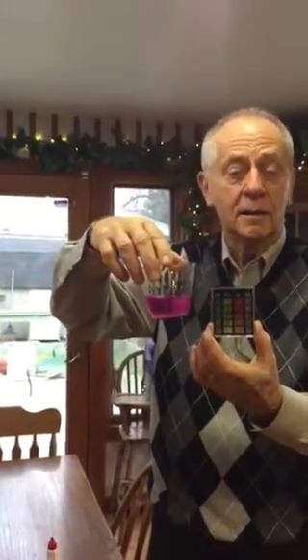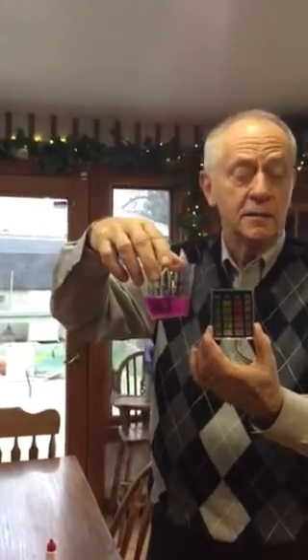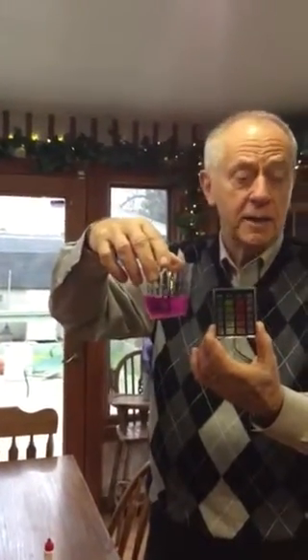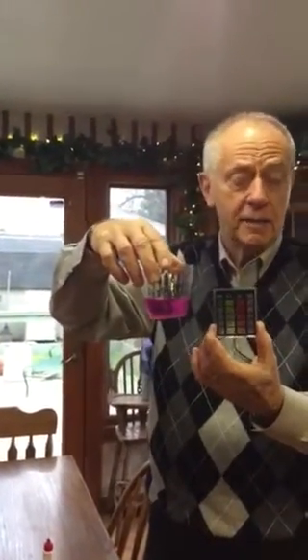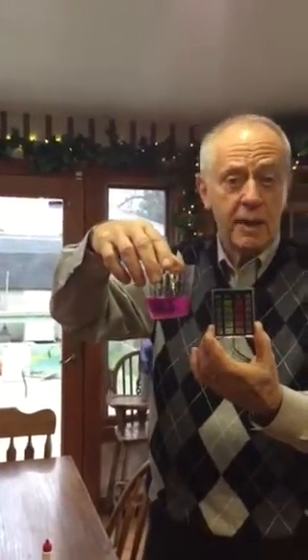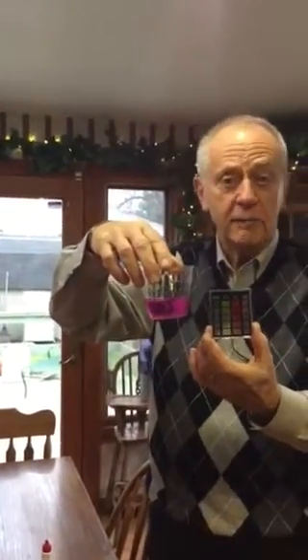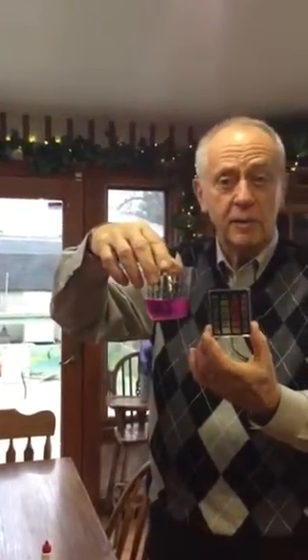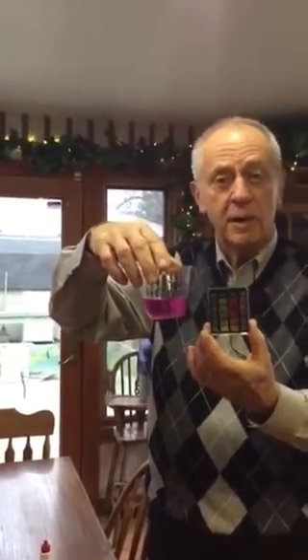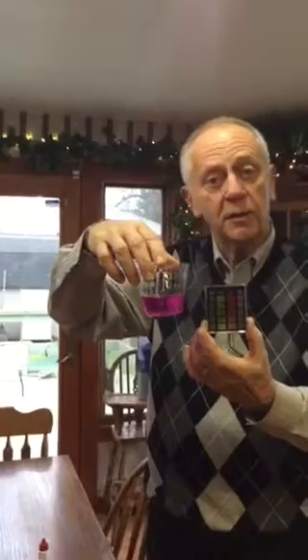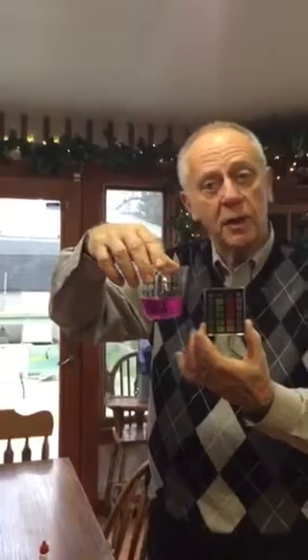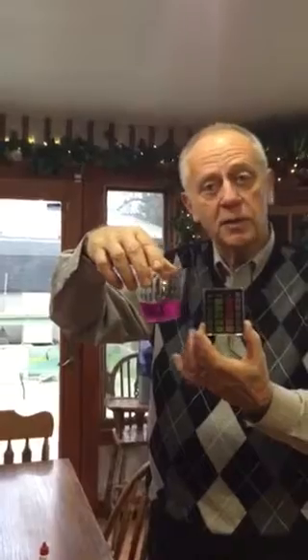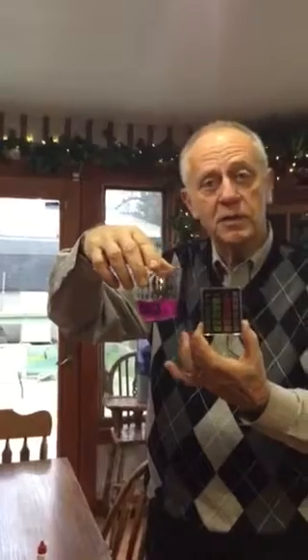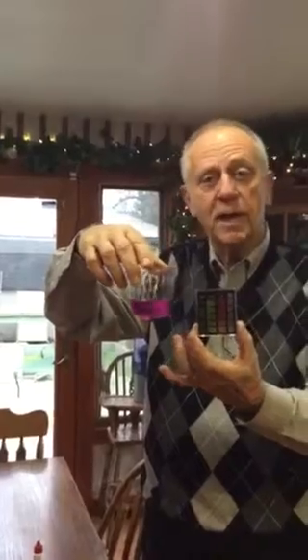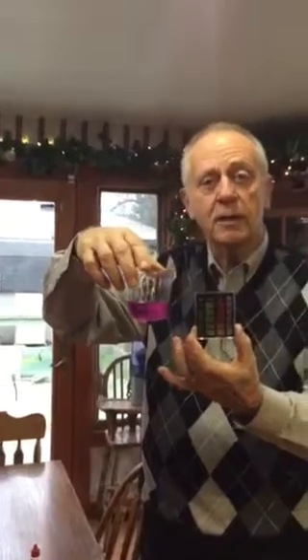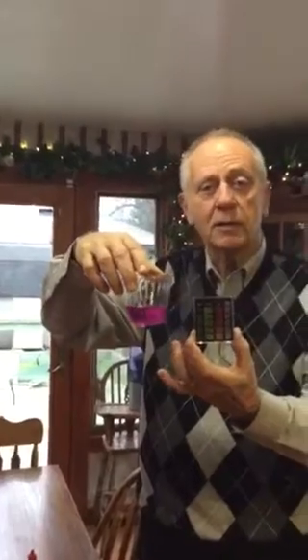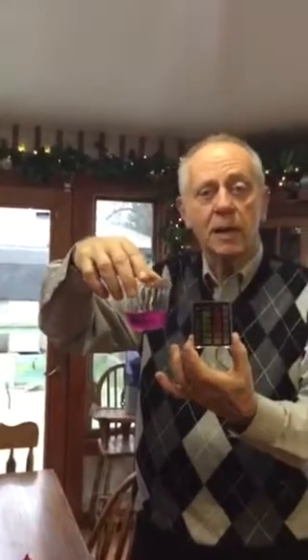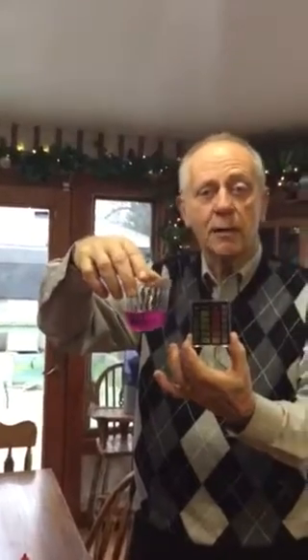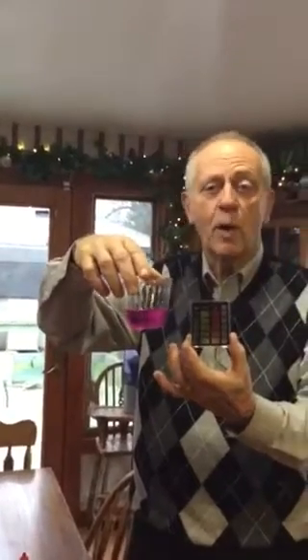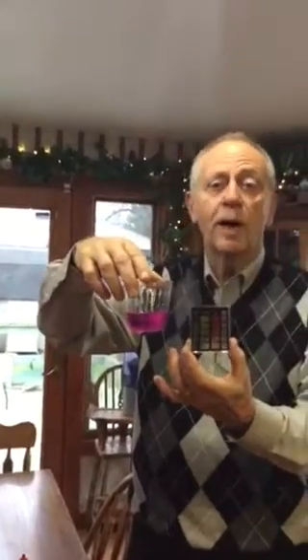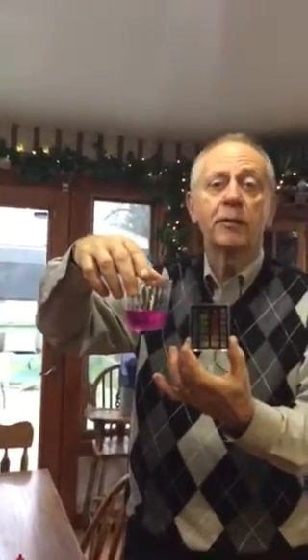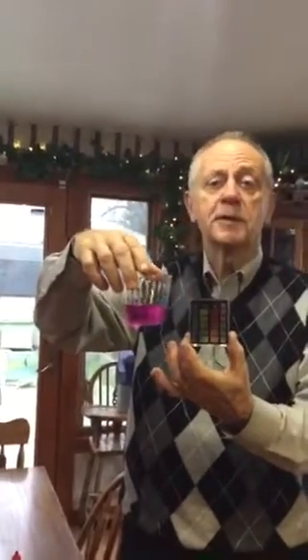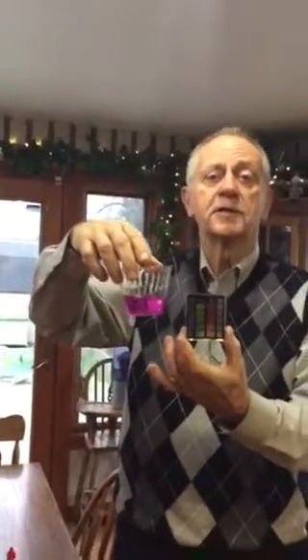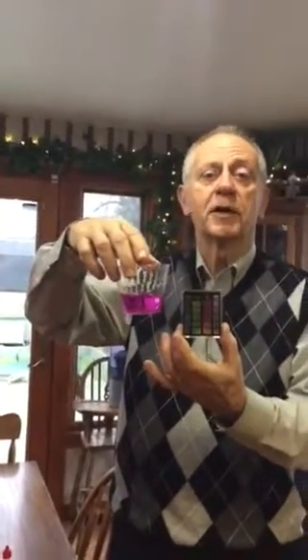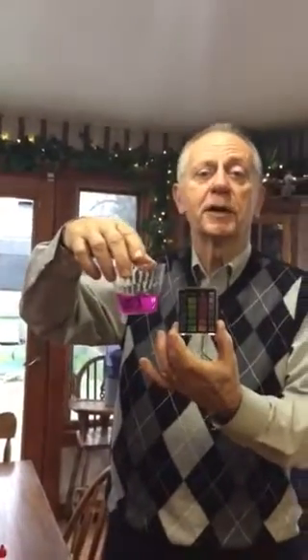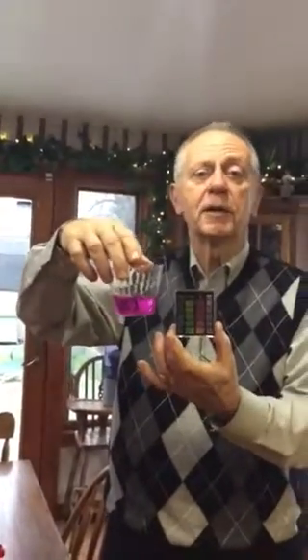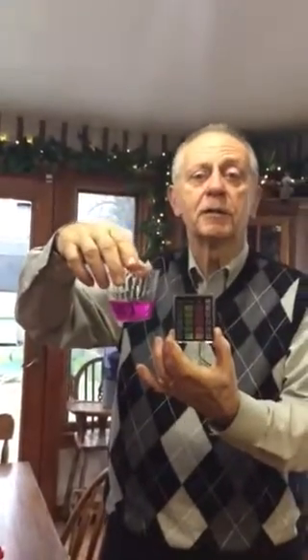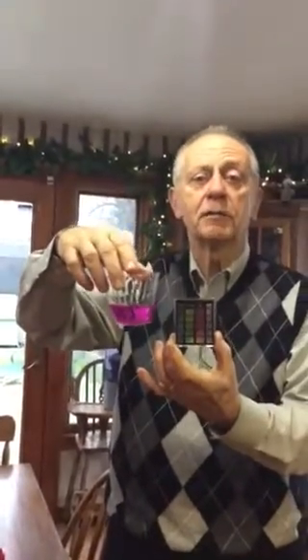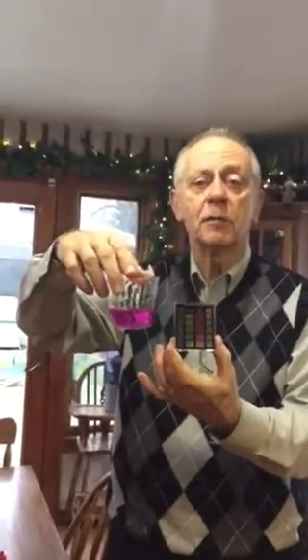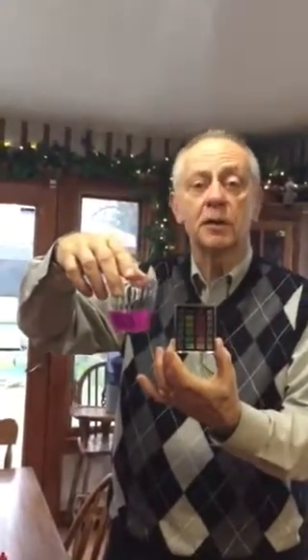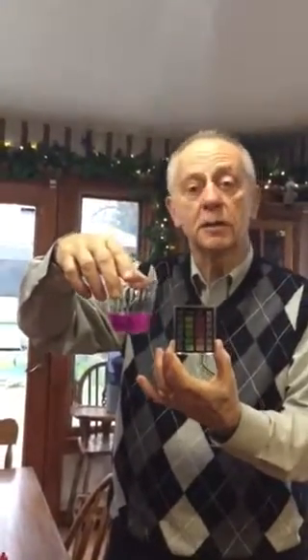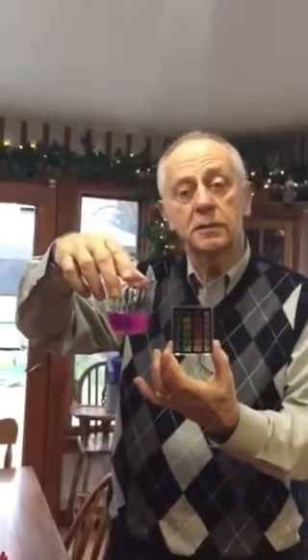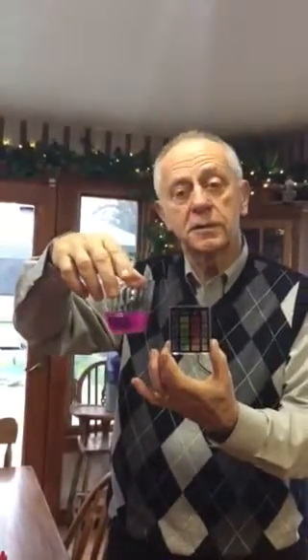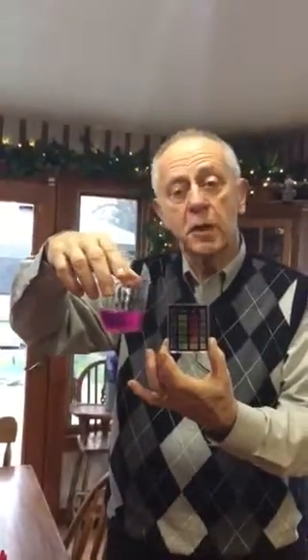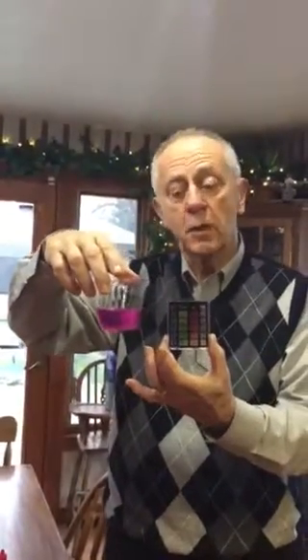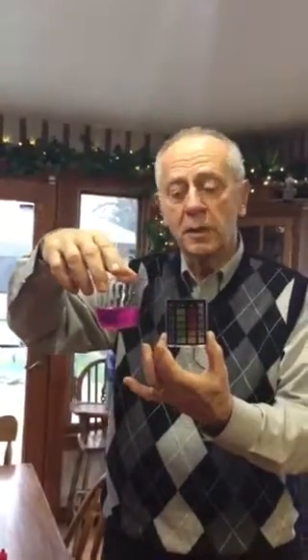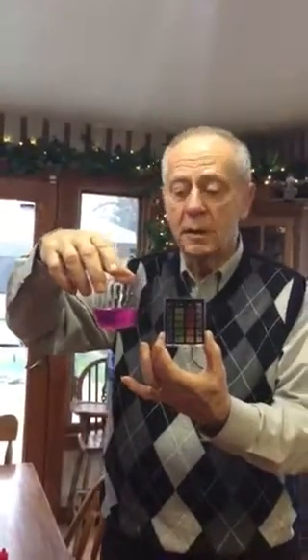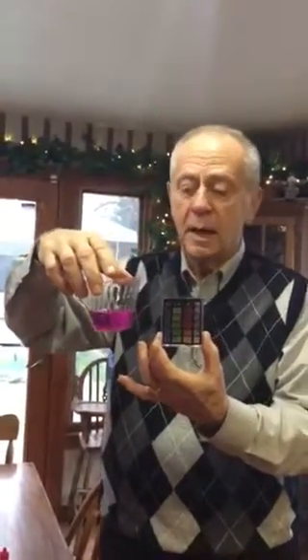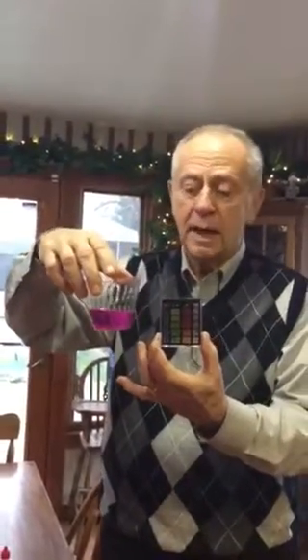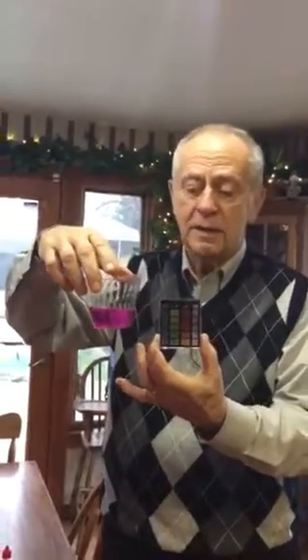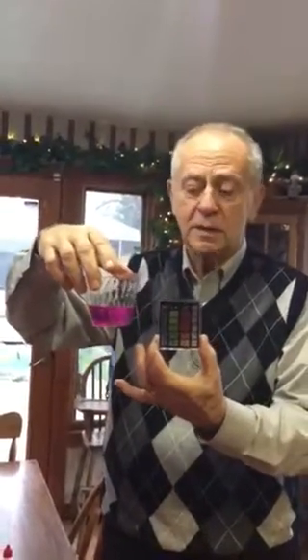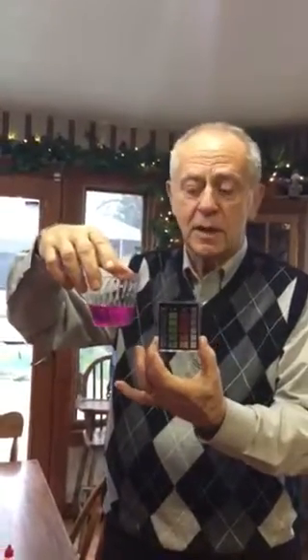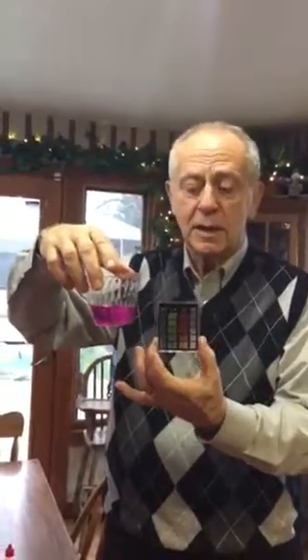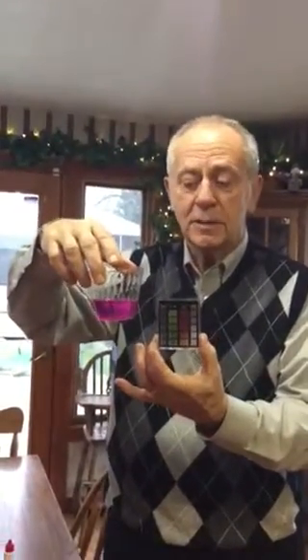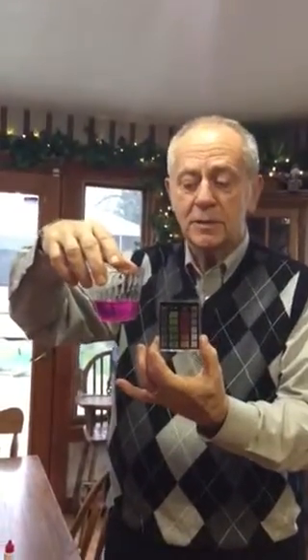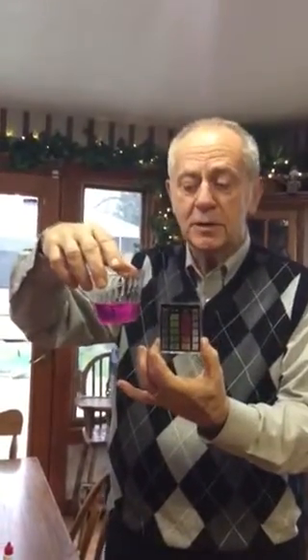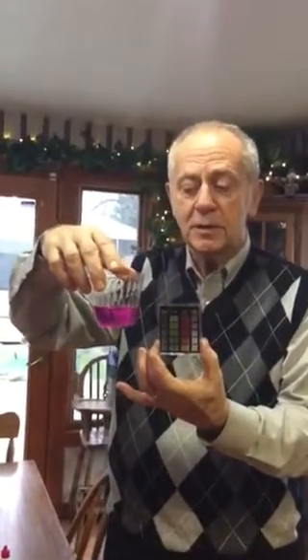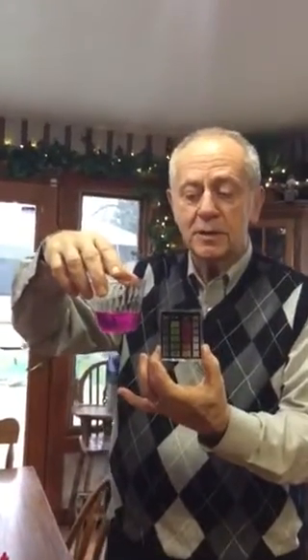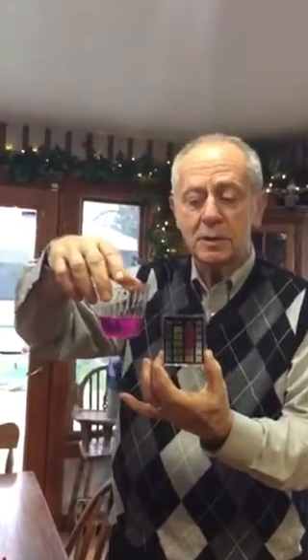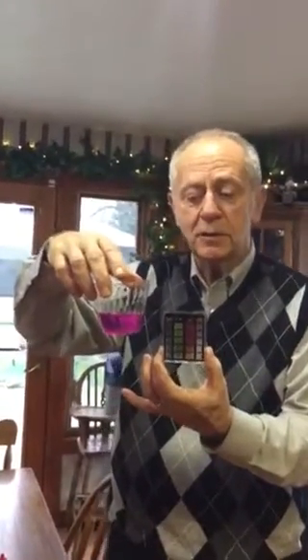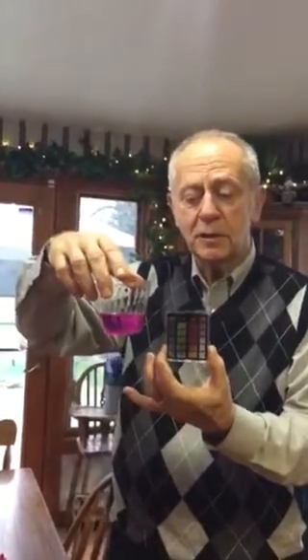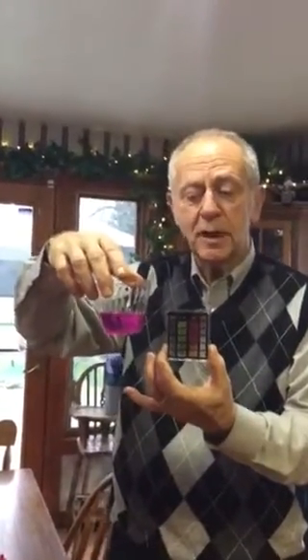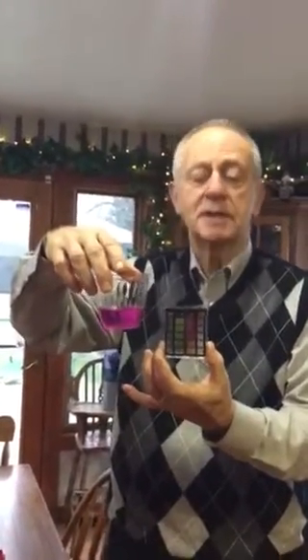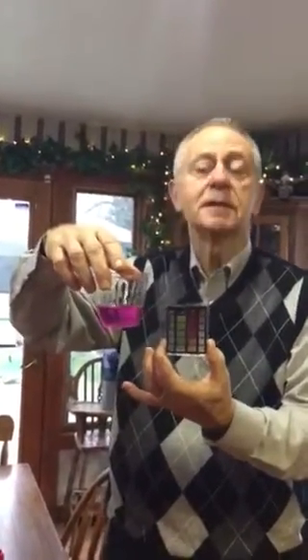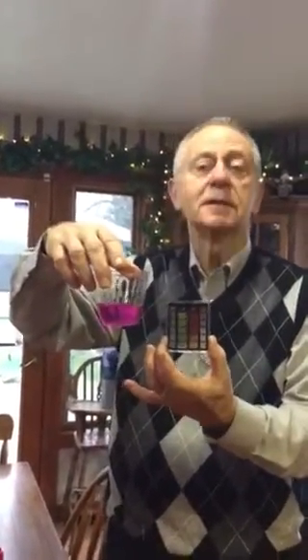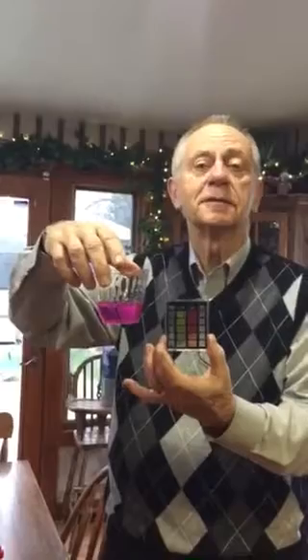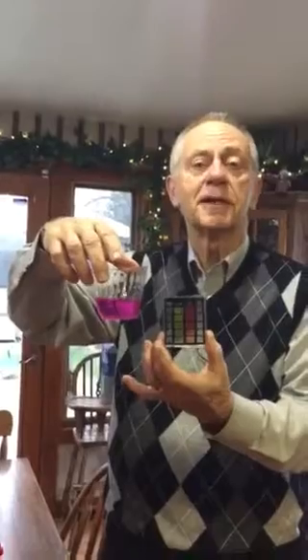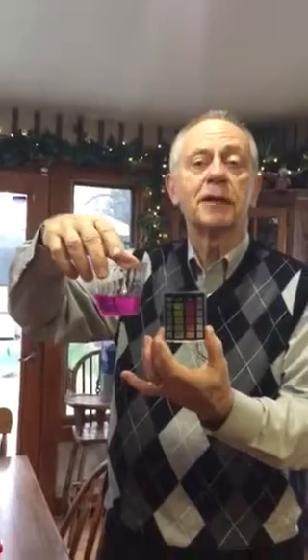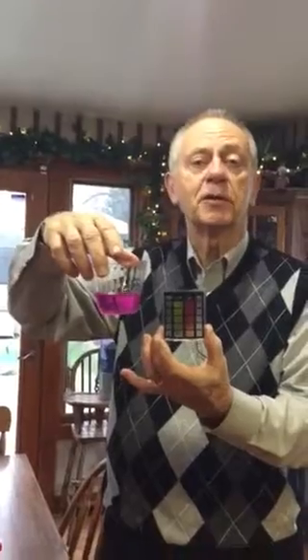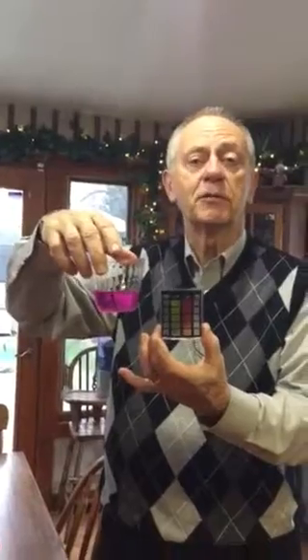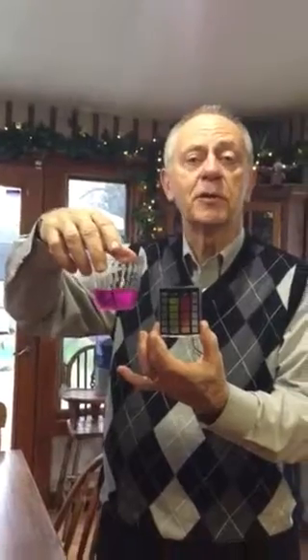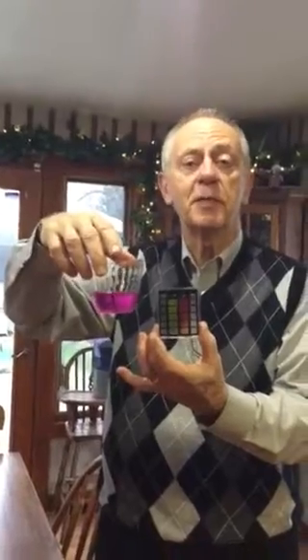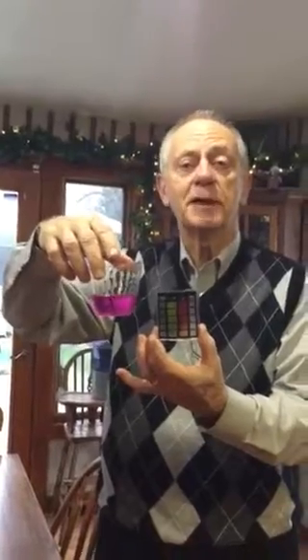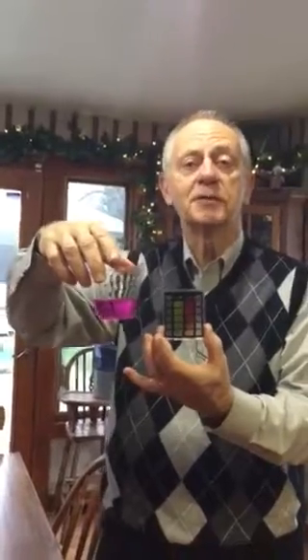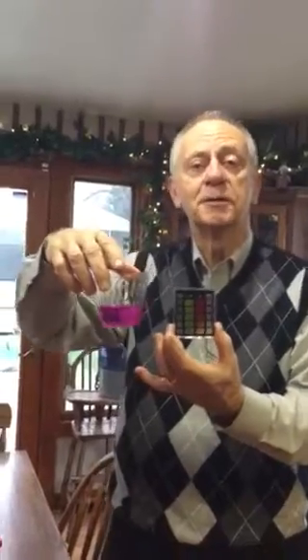Everybody knows that alkaline water is very healthy for you. So I just thought I'd show this little test. Thank you very much.